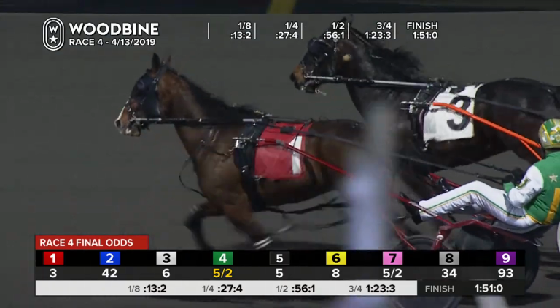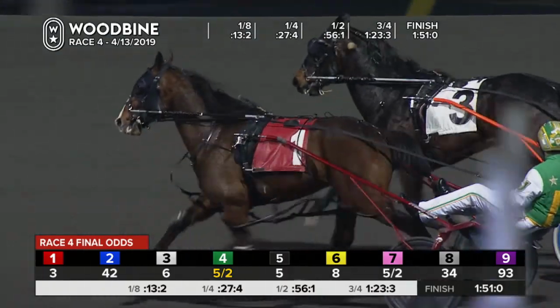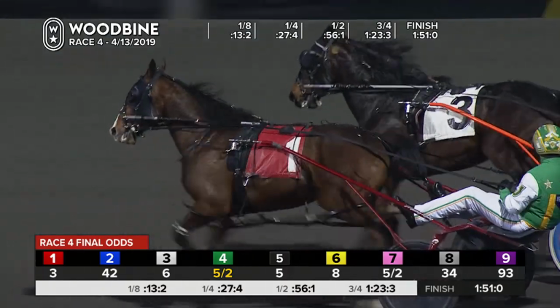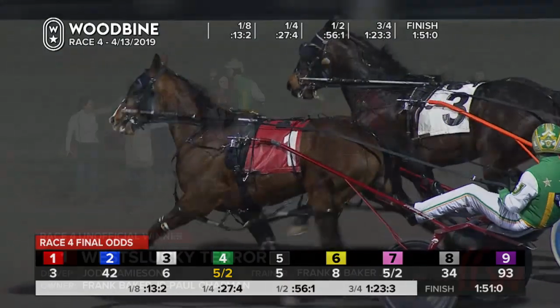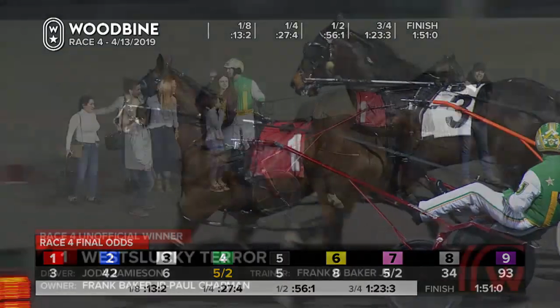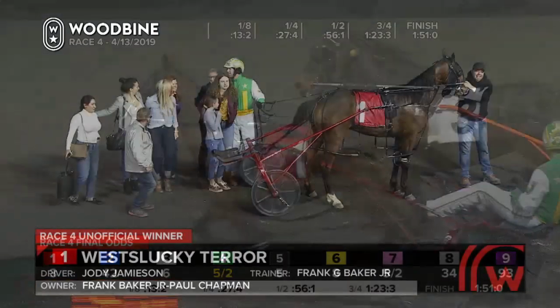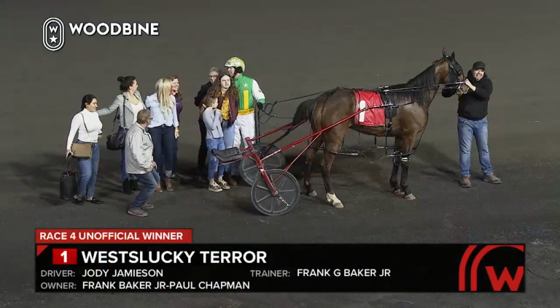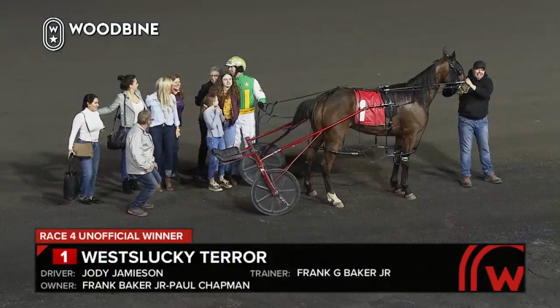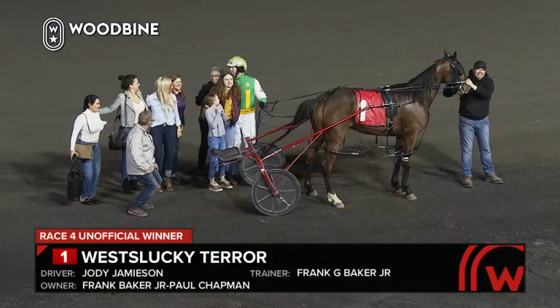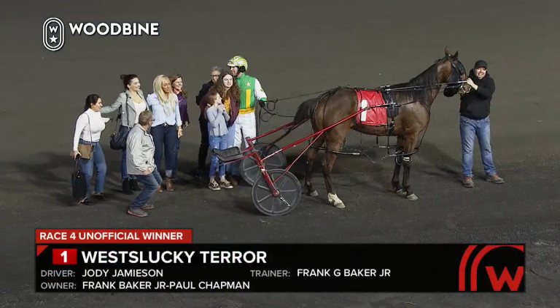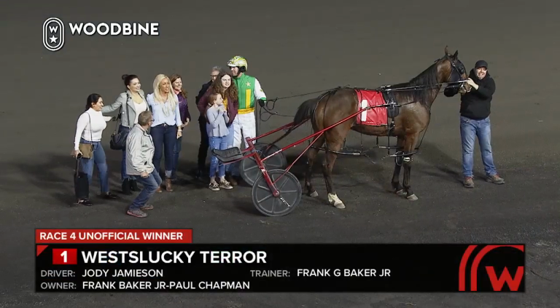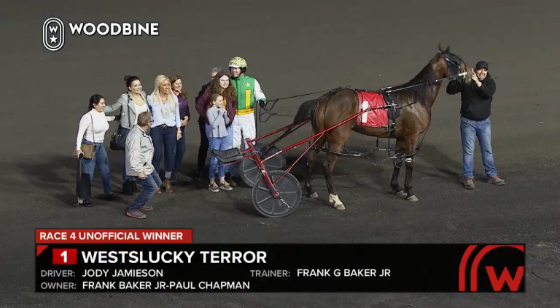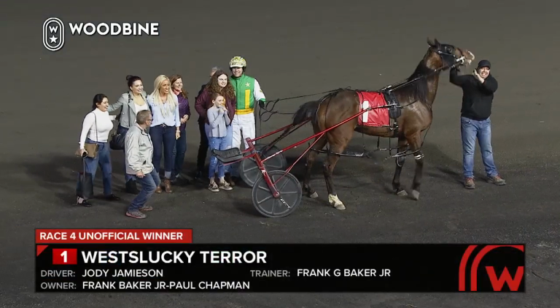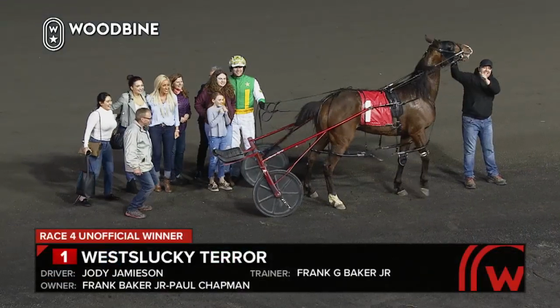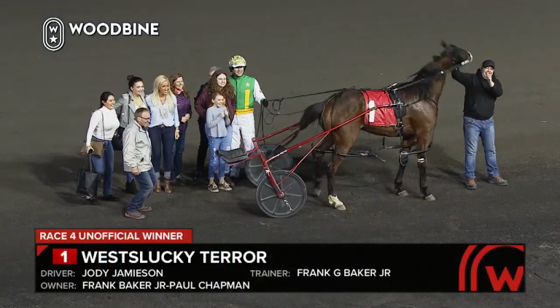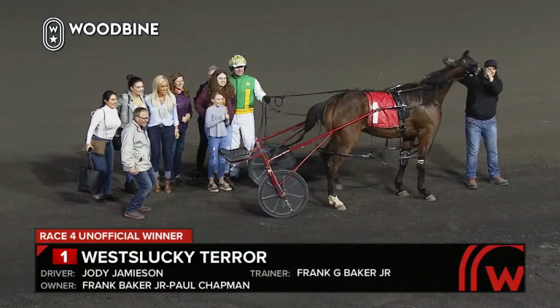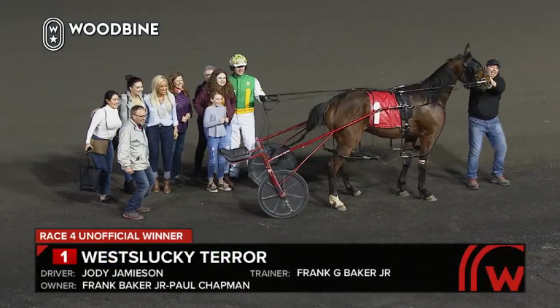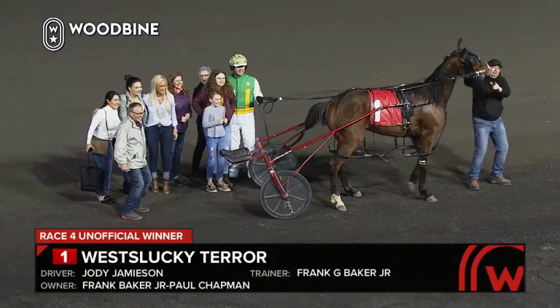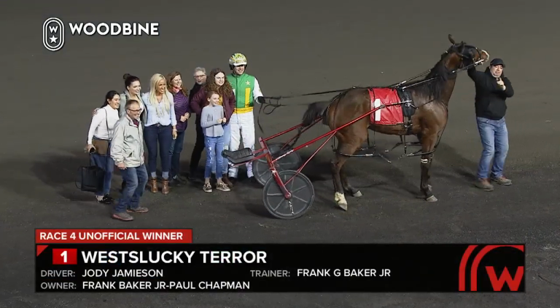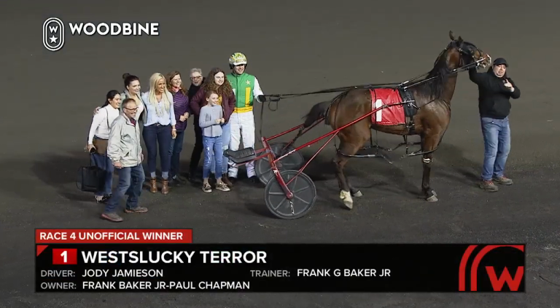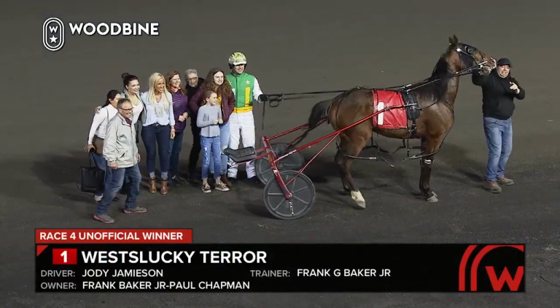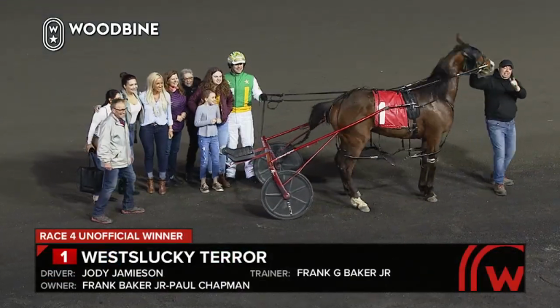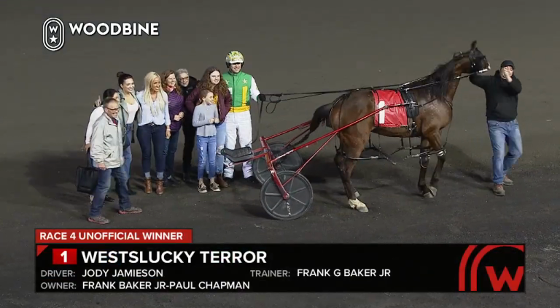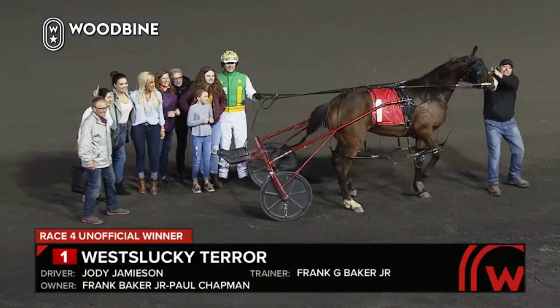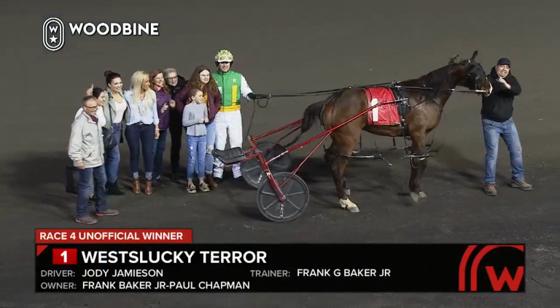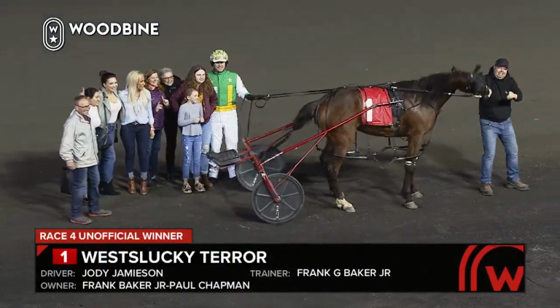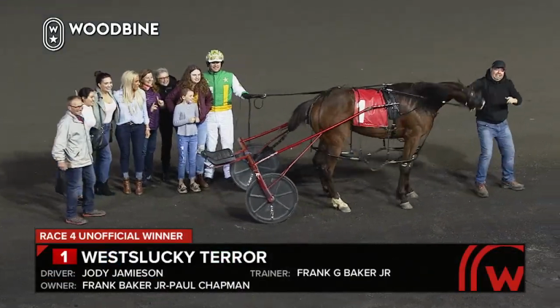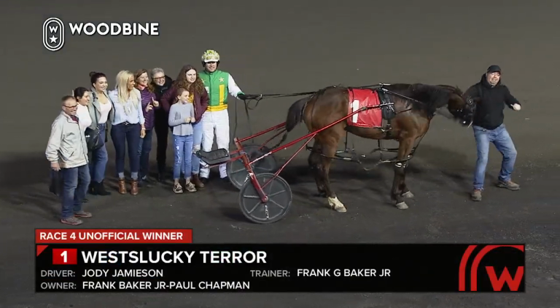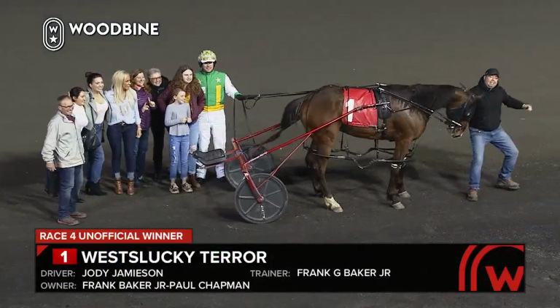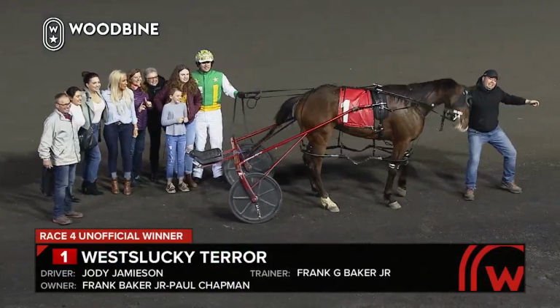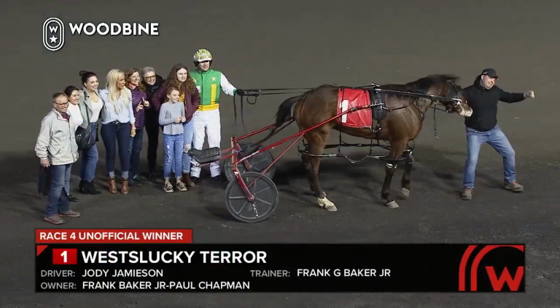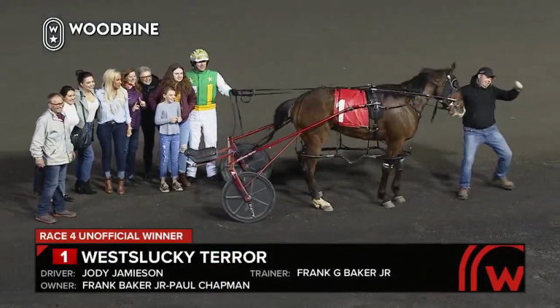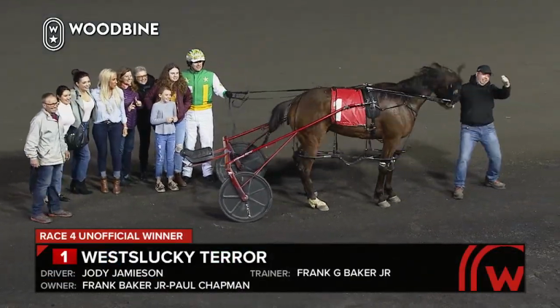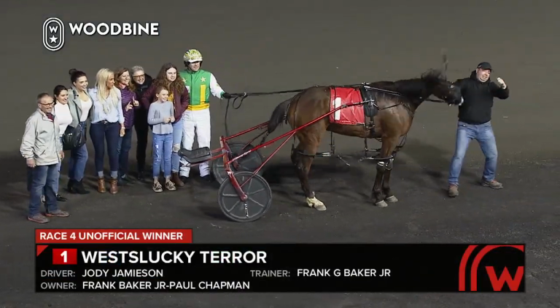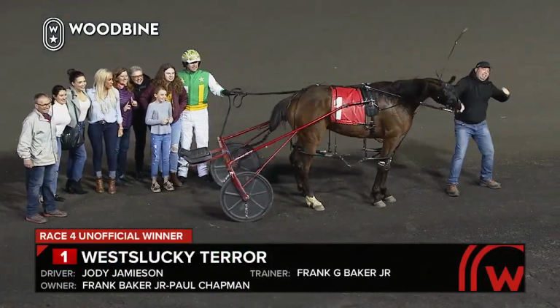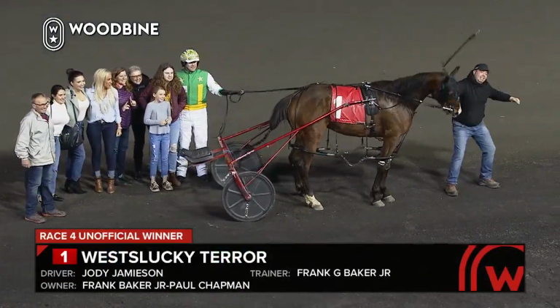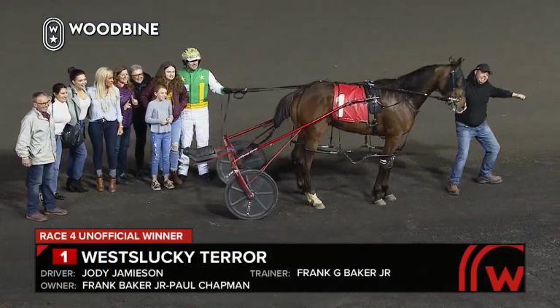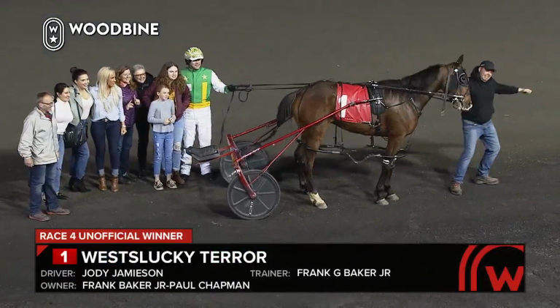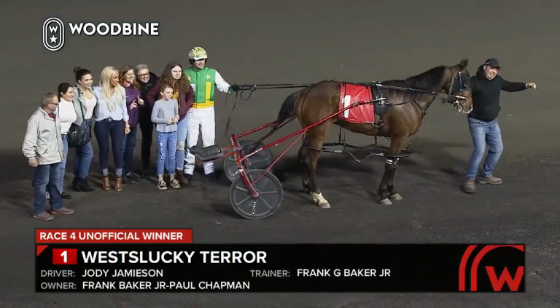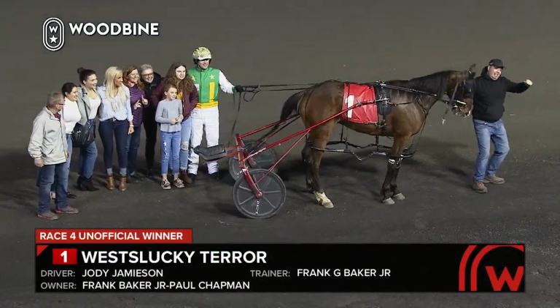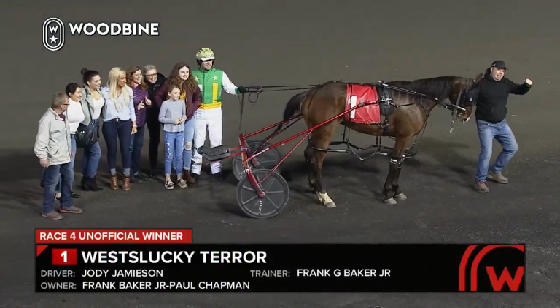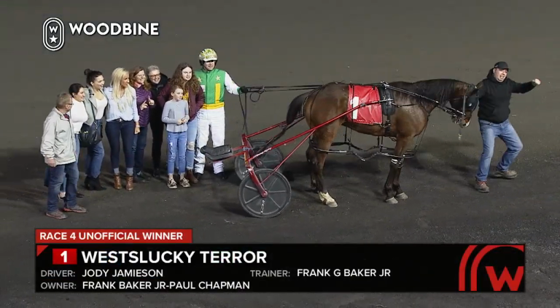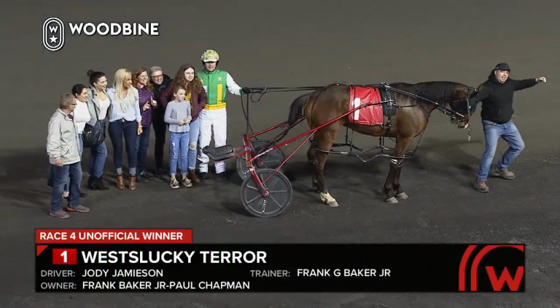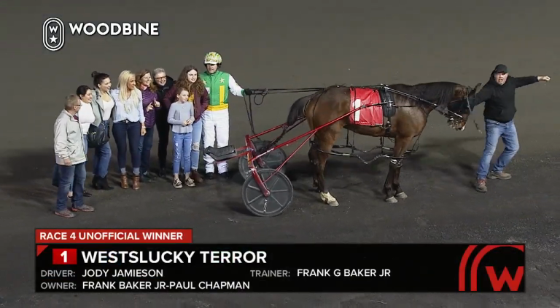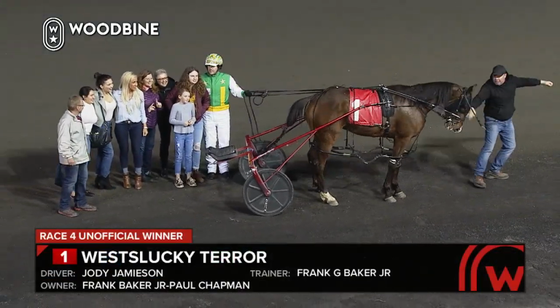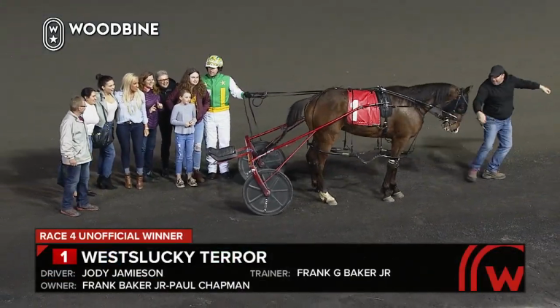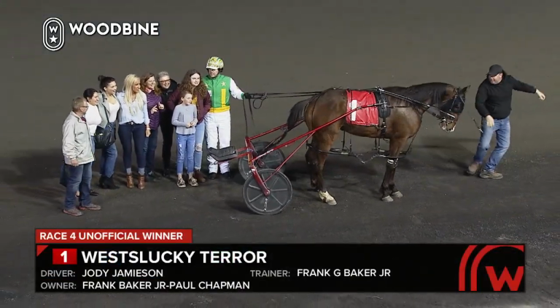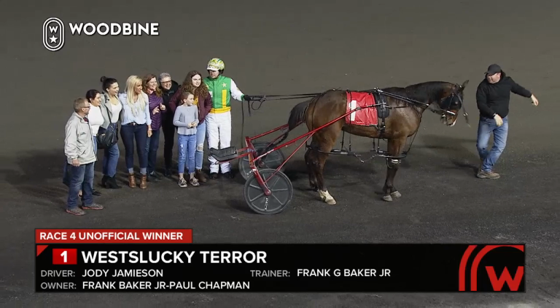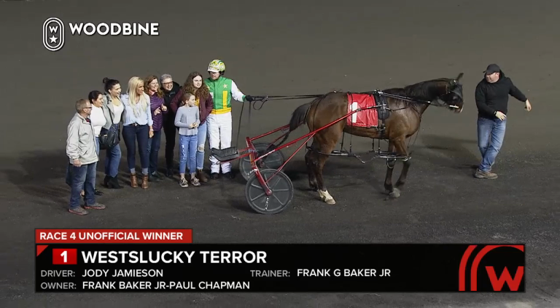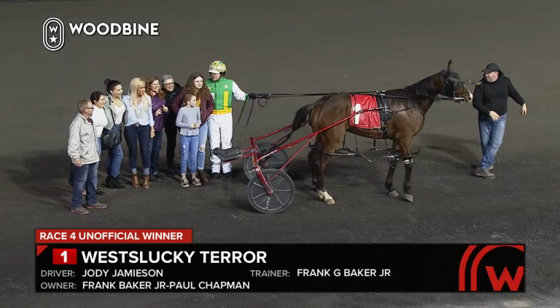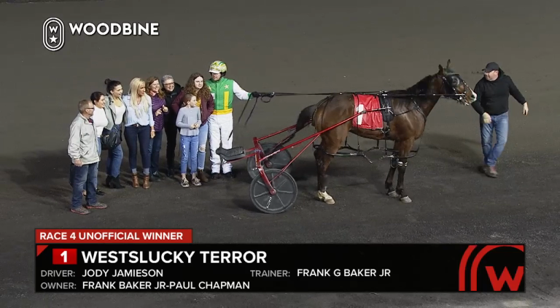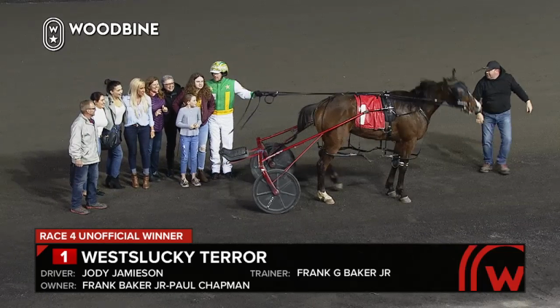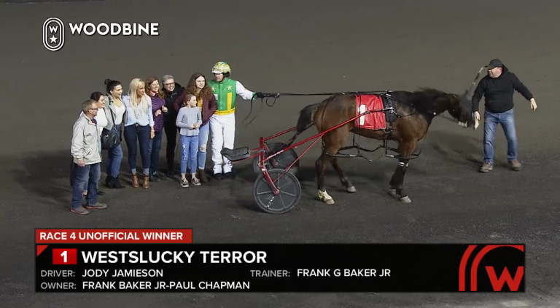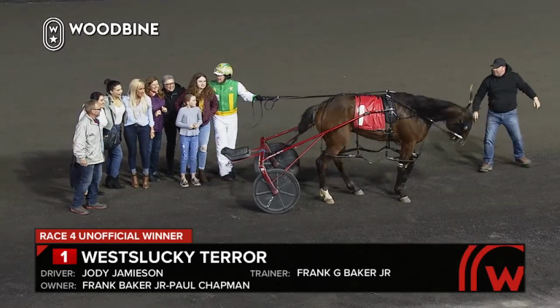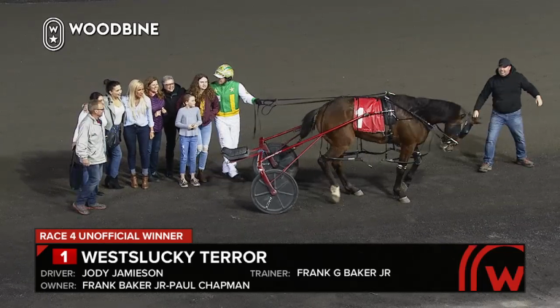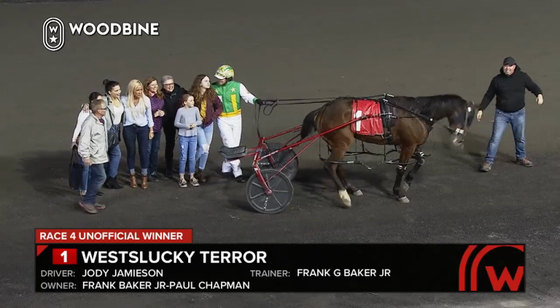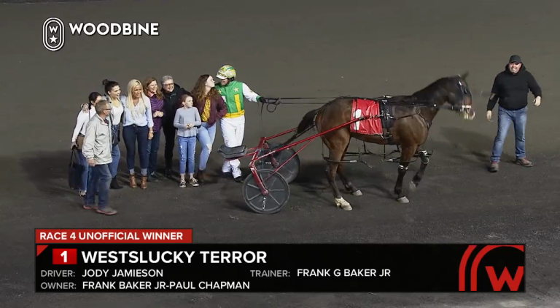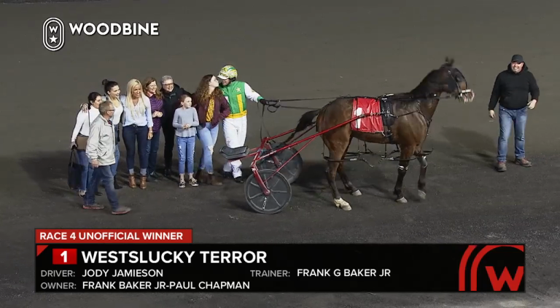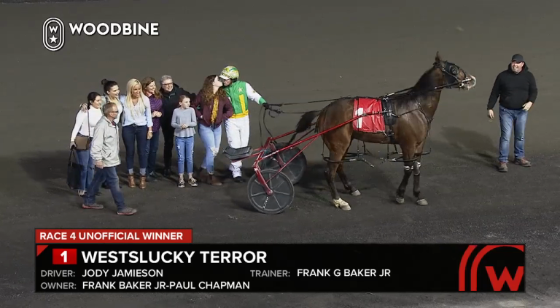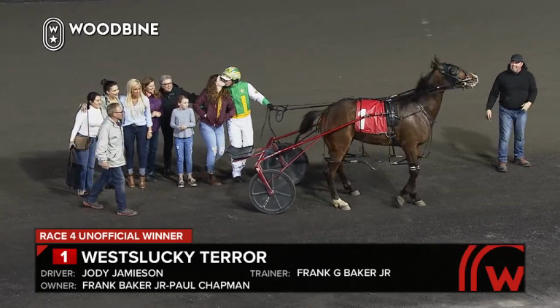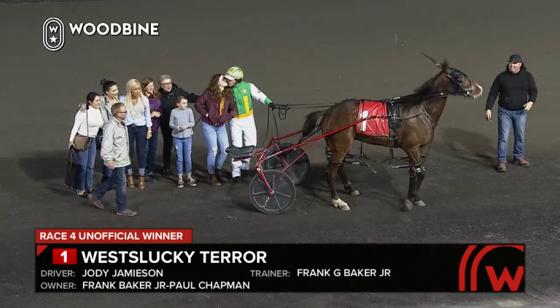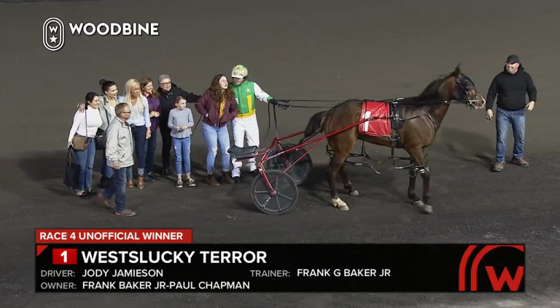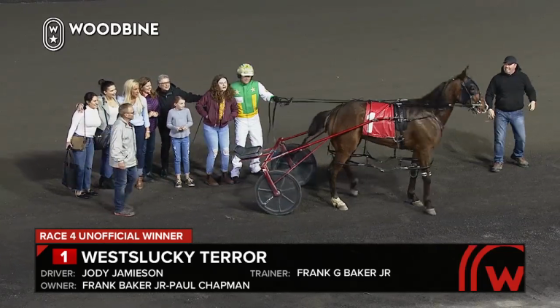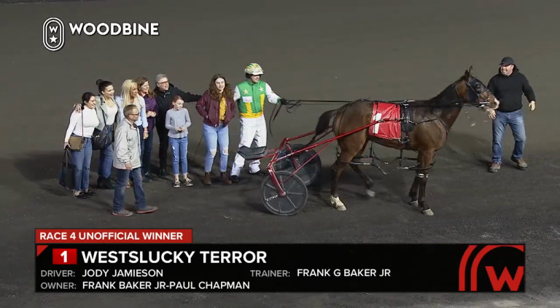A tough transition going from that three-year-old to an aged horse, making it look easy — as West Lucky Tear.